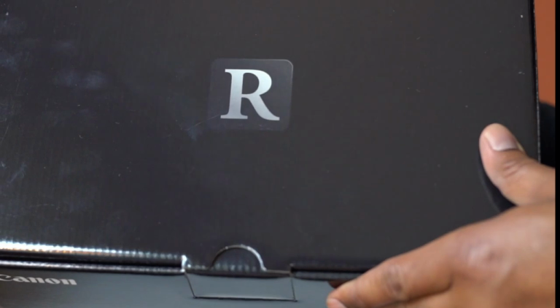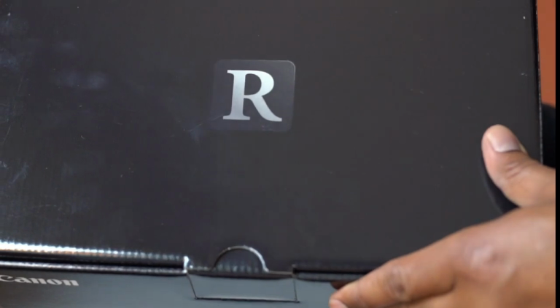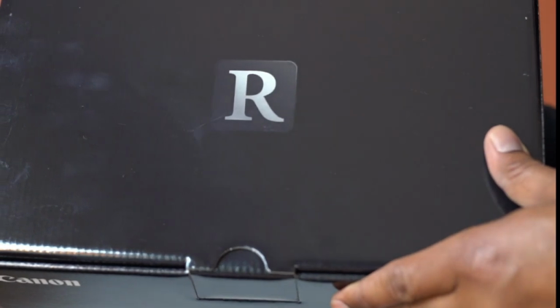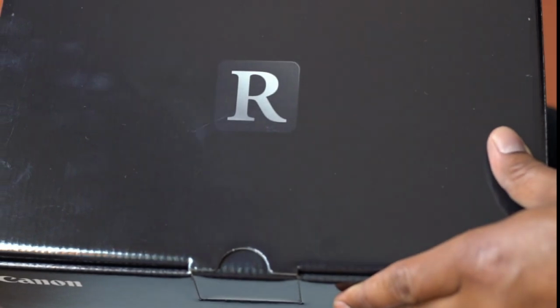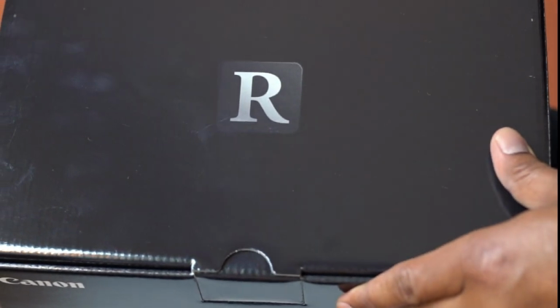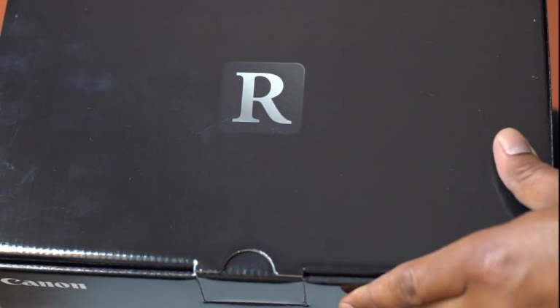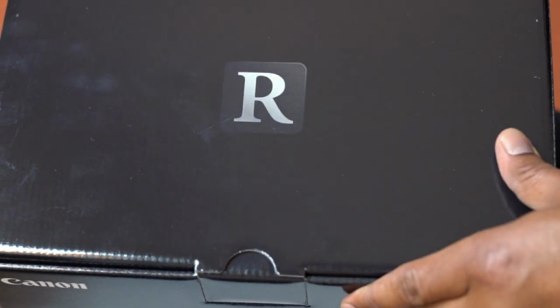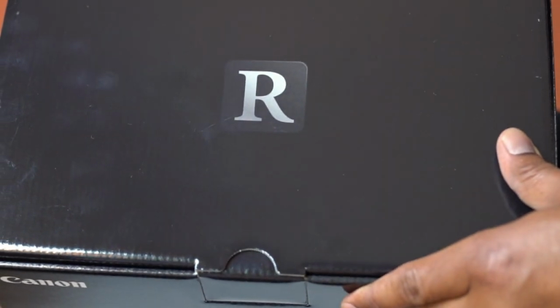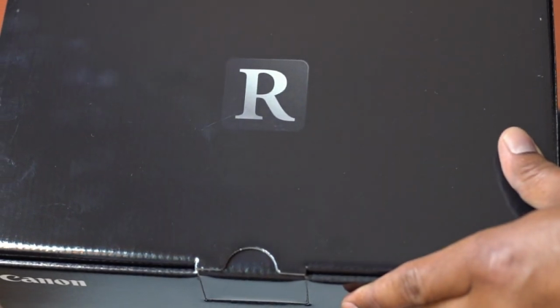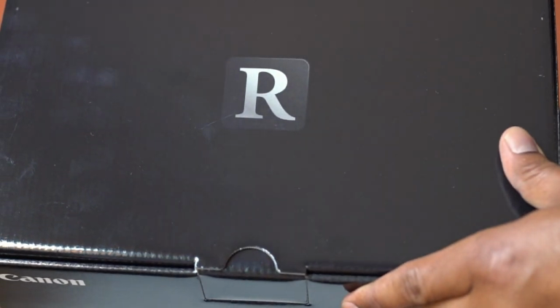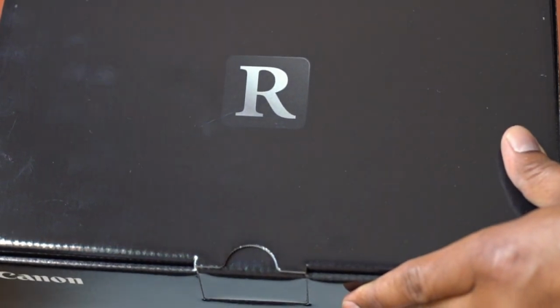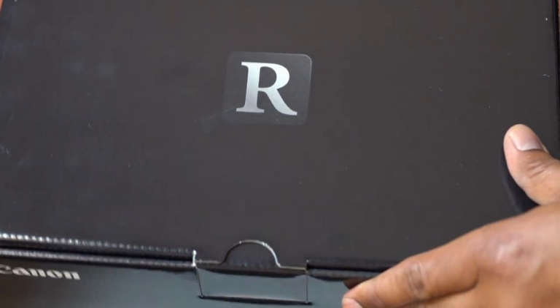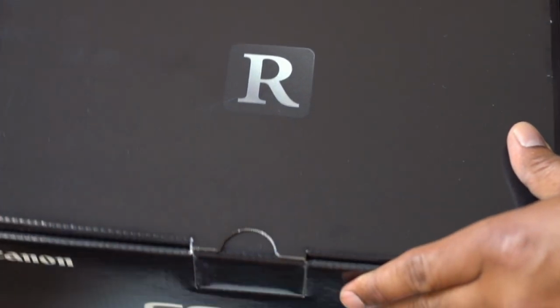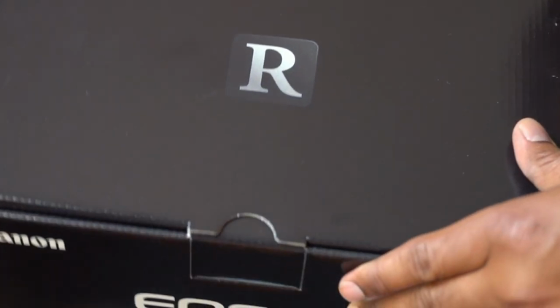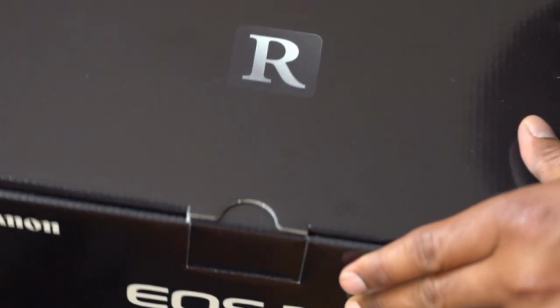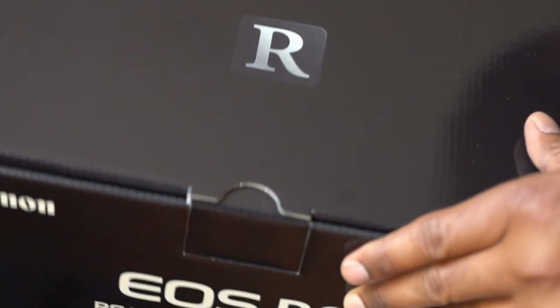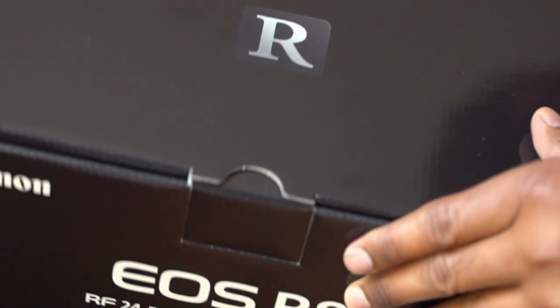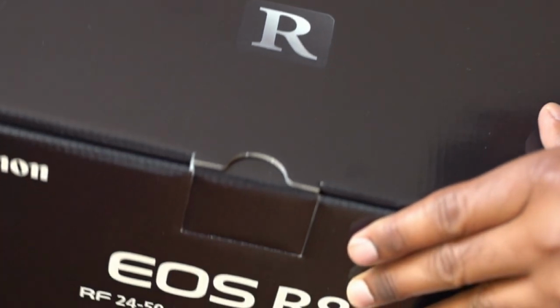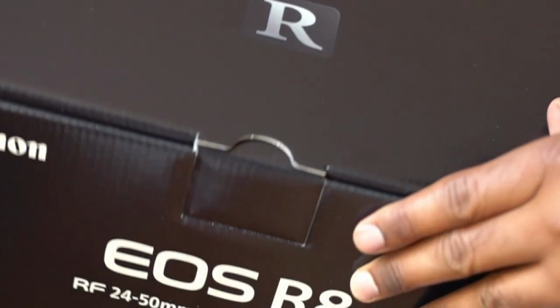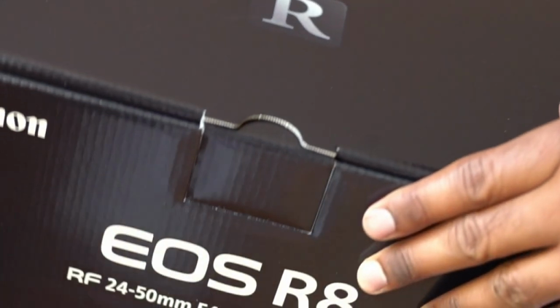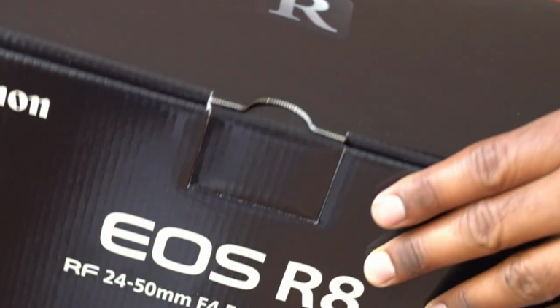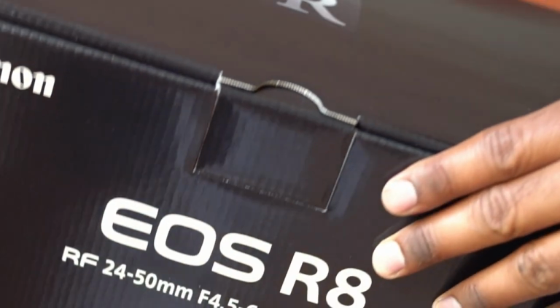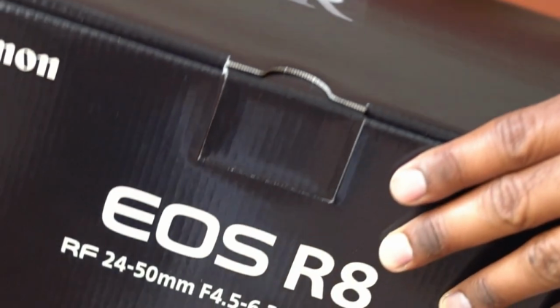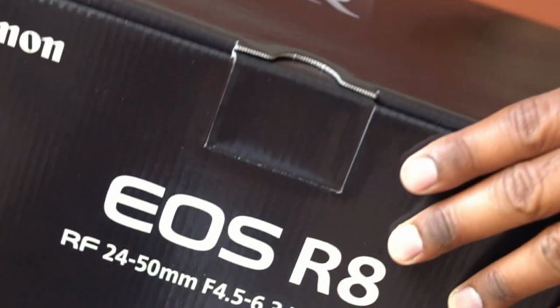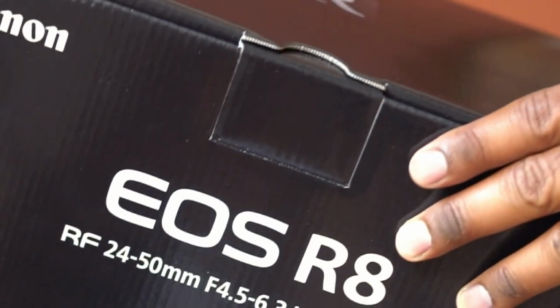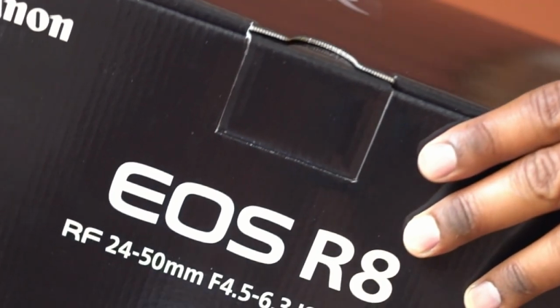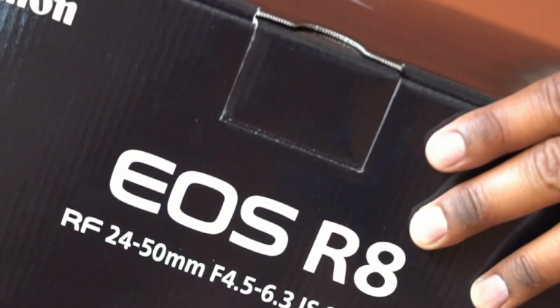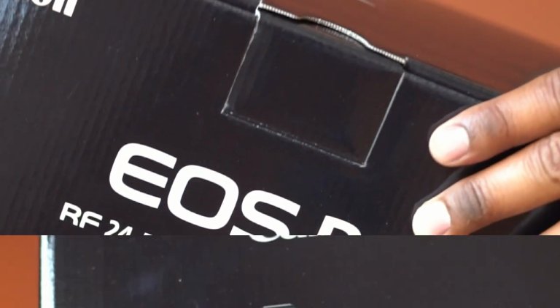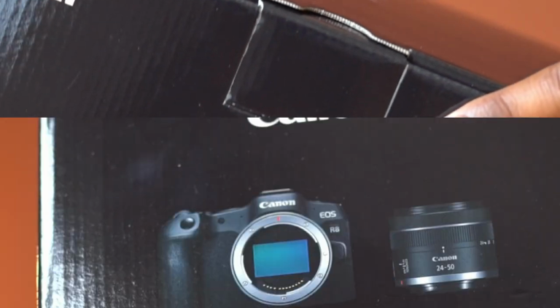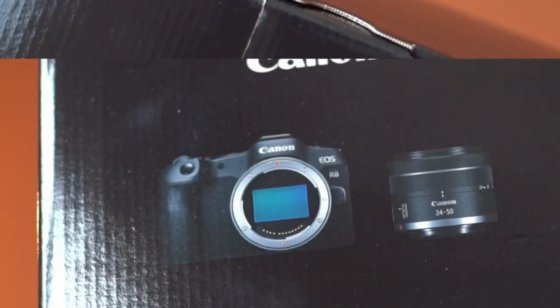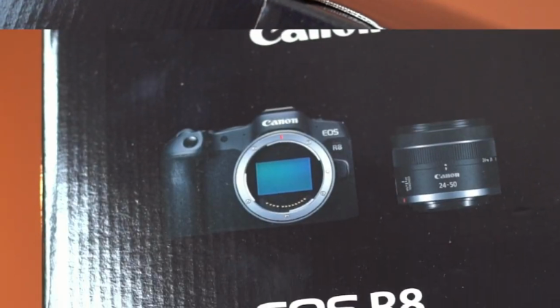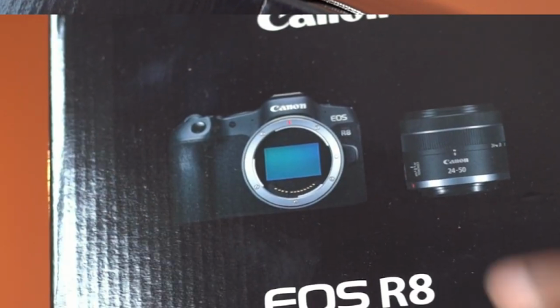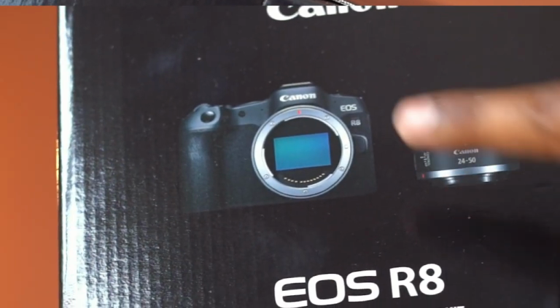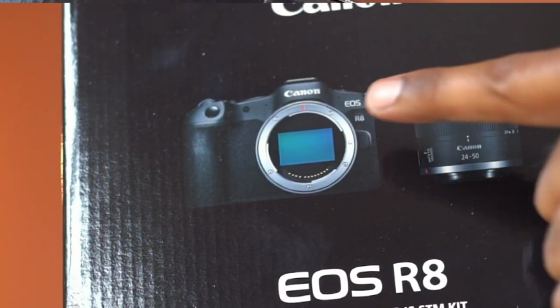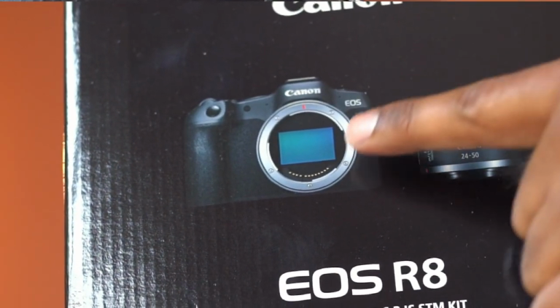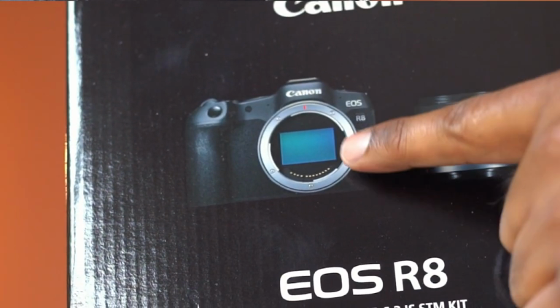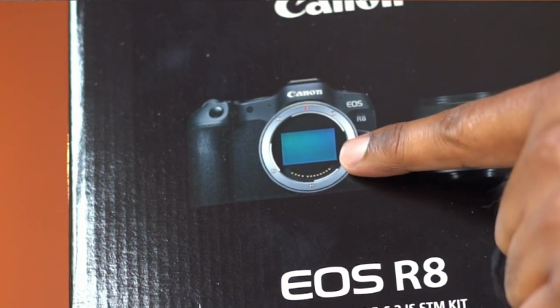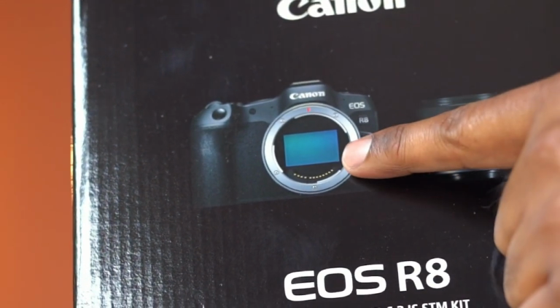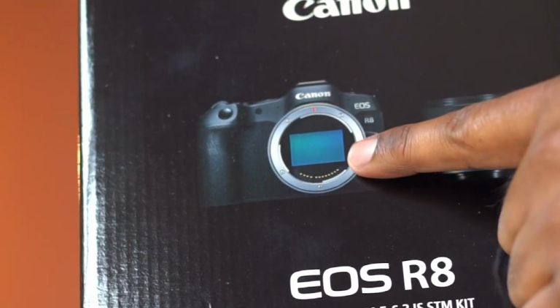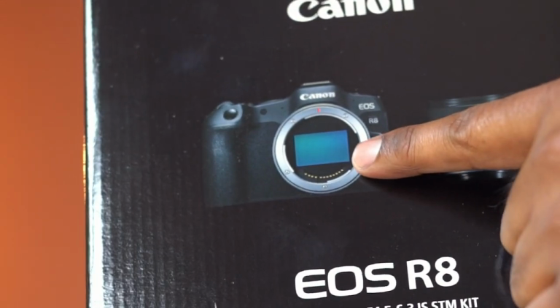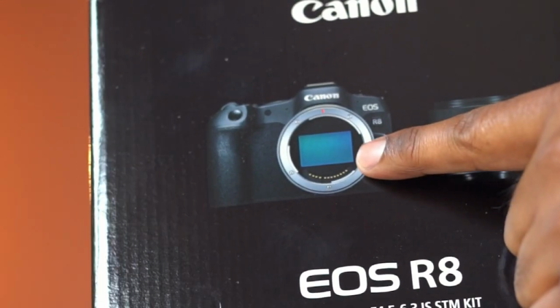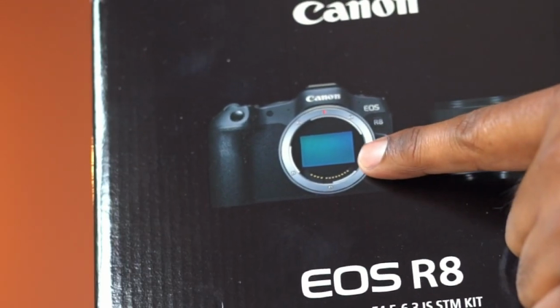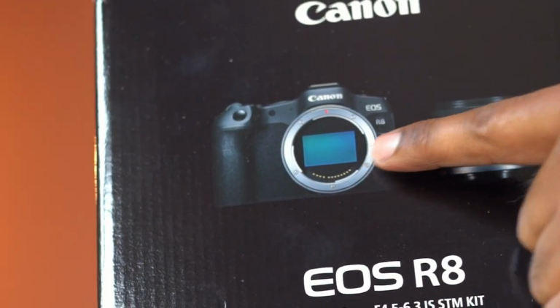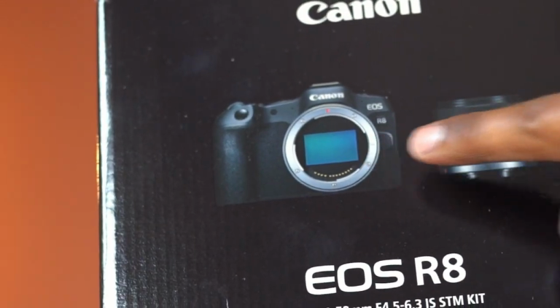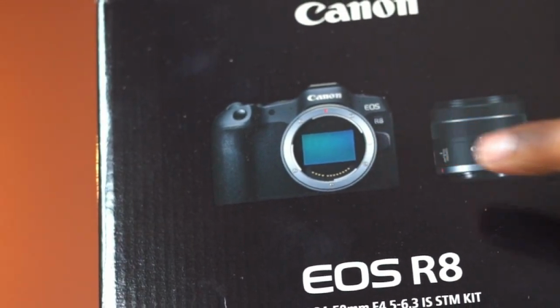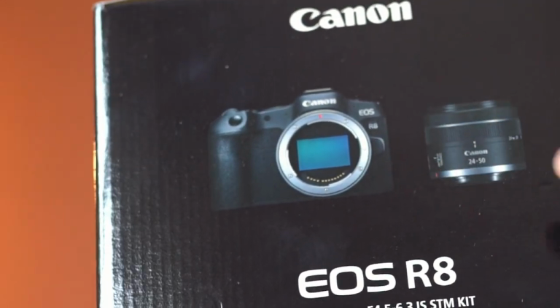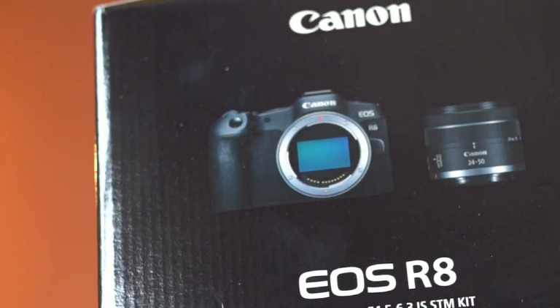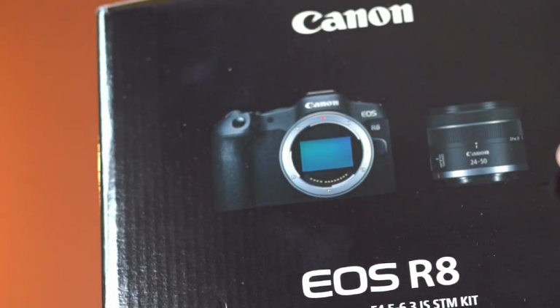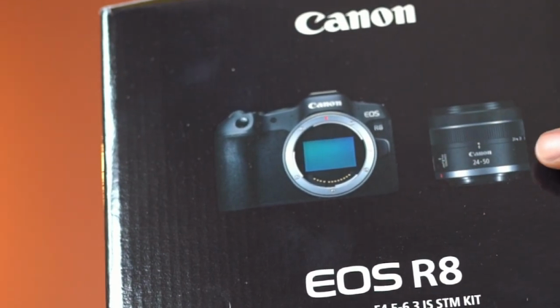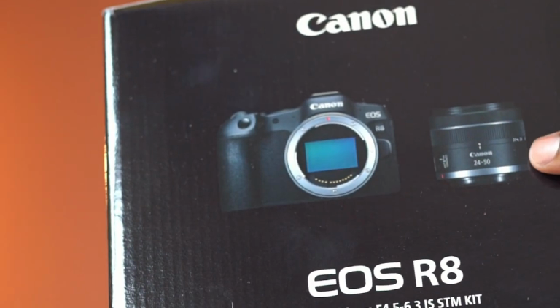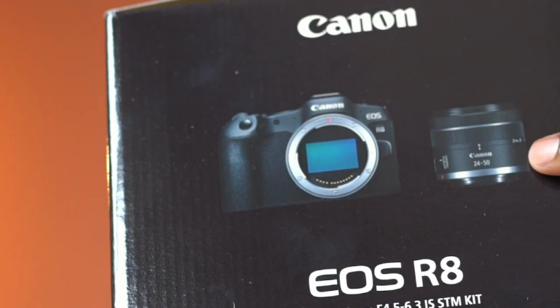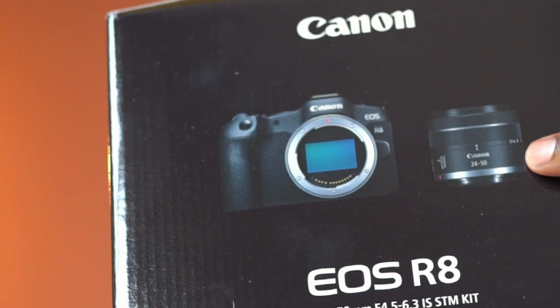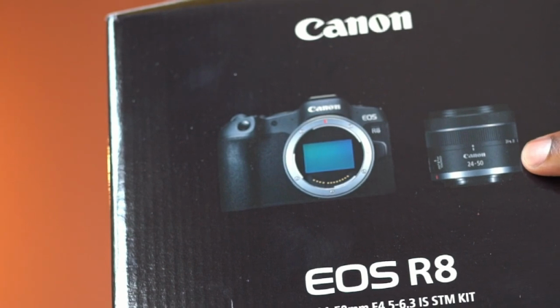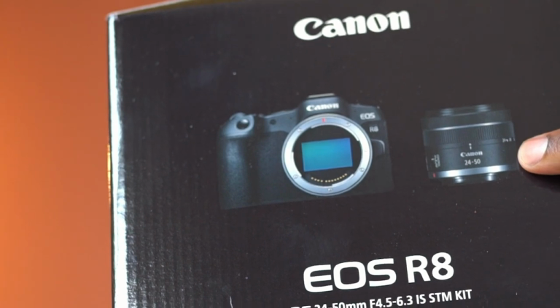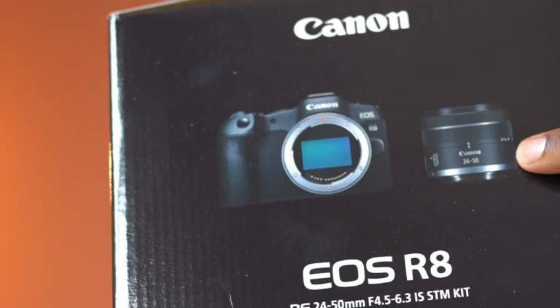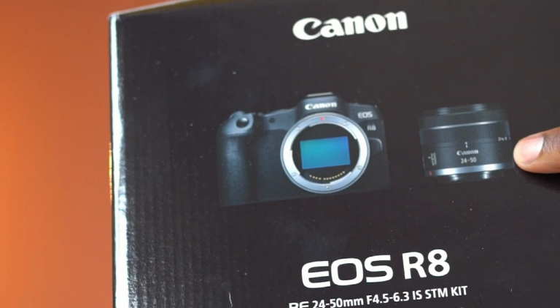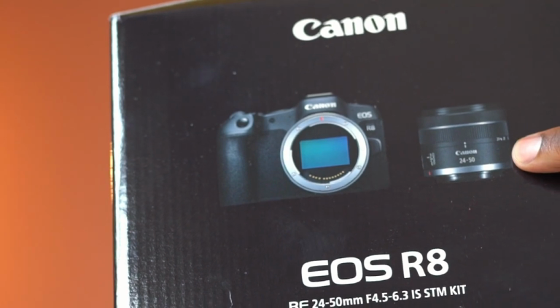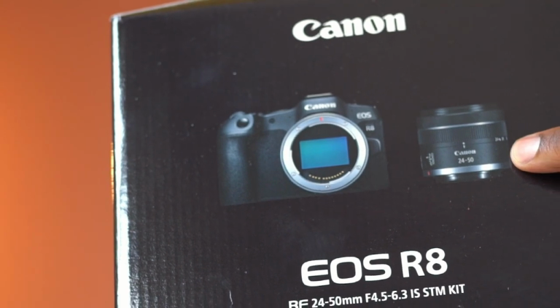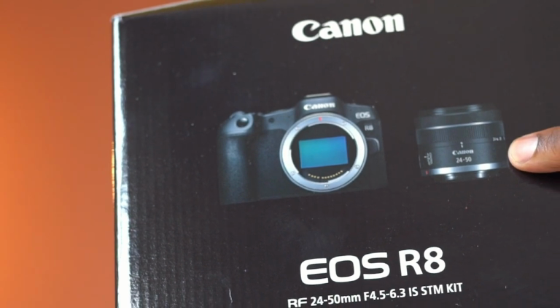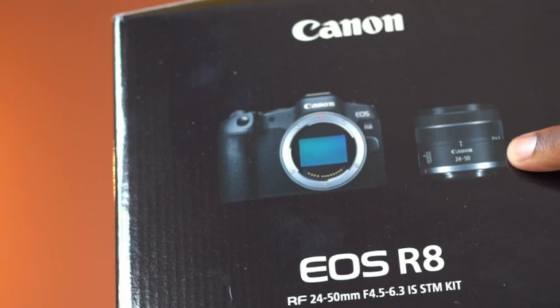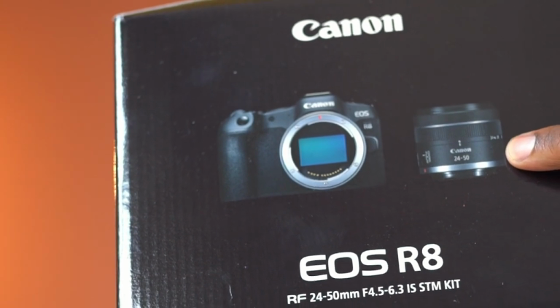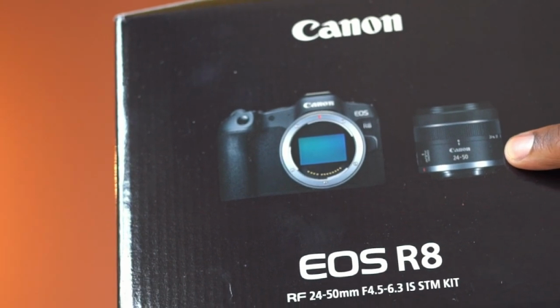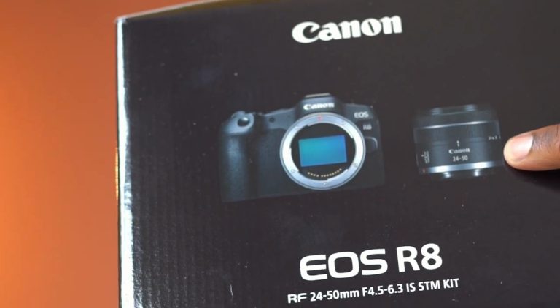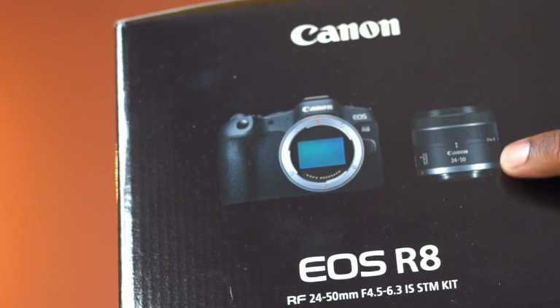This is the Canon EOS R8 full-frame camera. It comes with a 24-50mm lens.